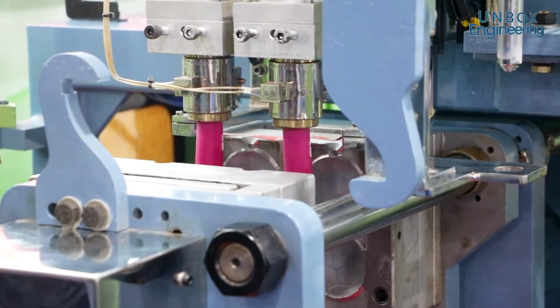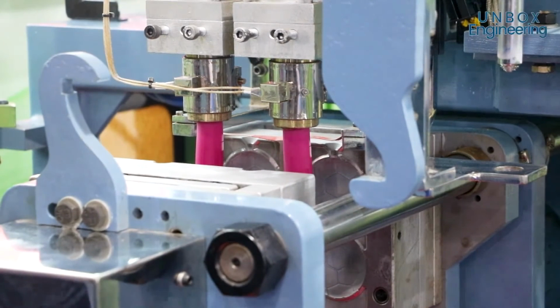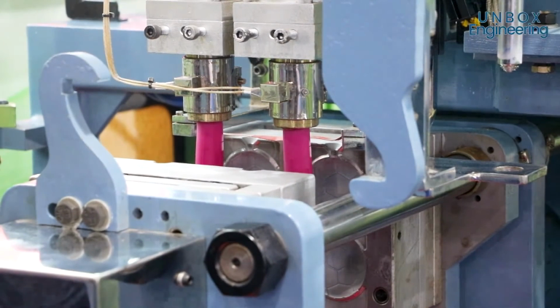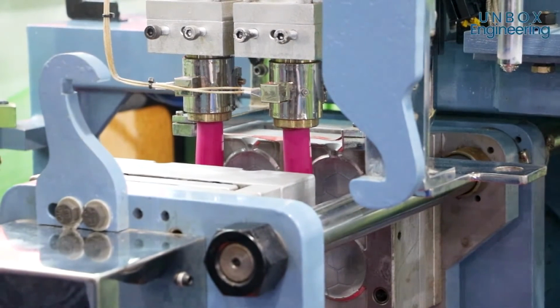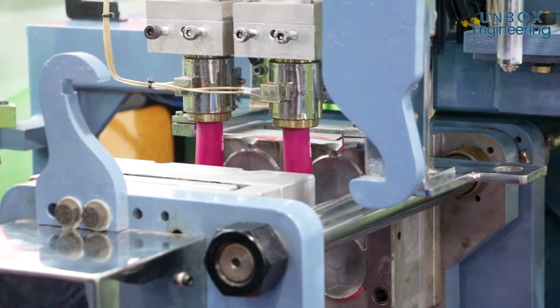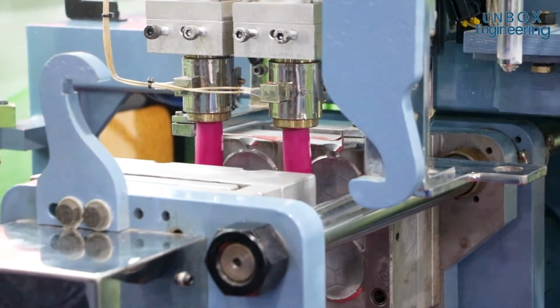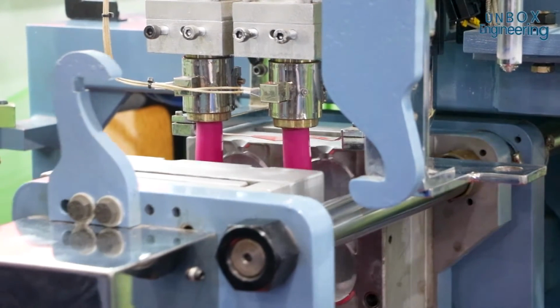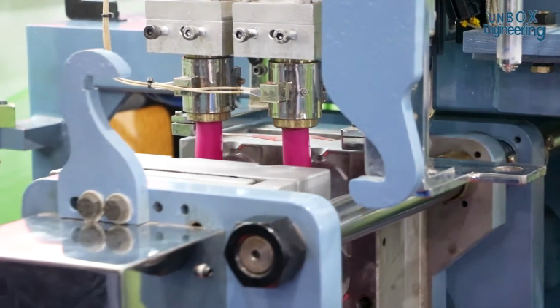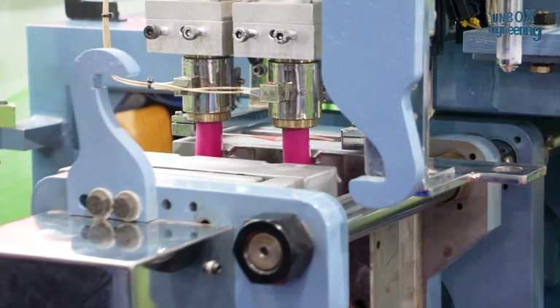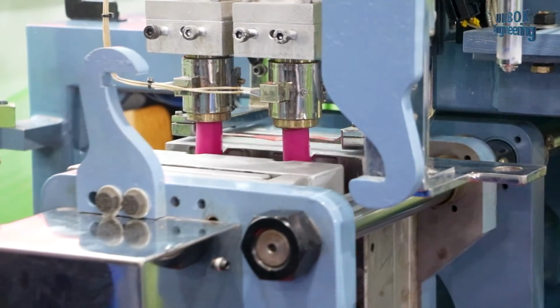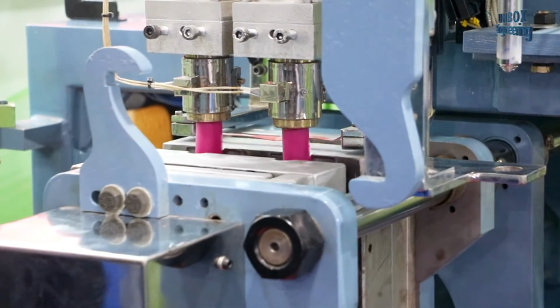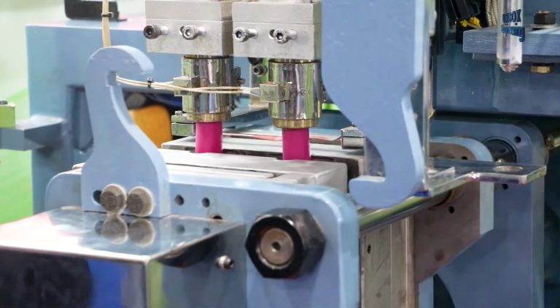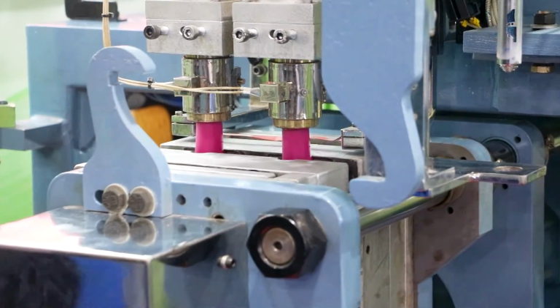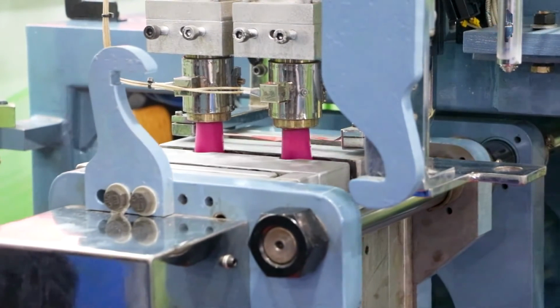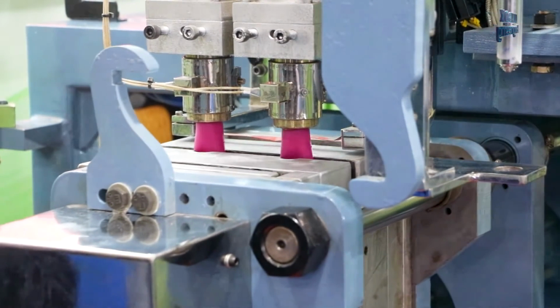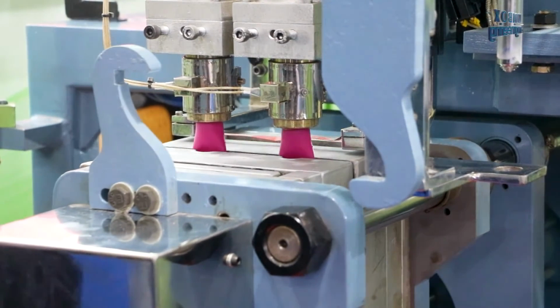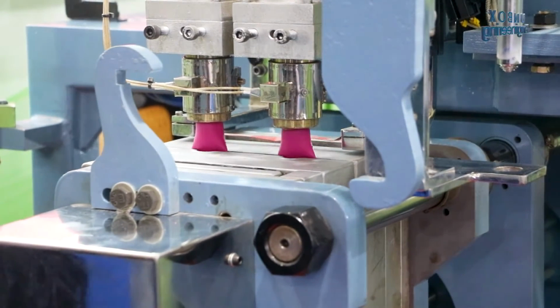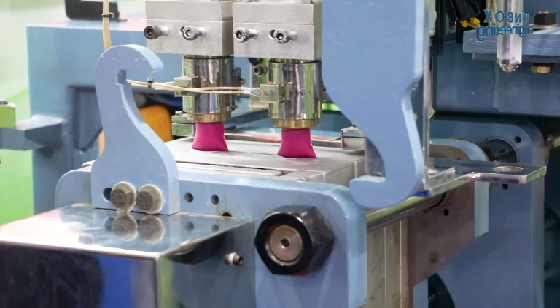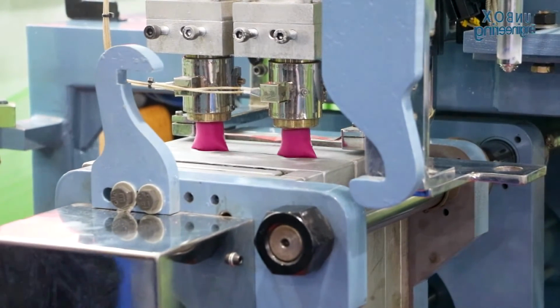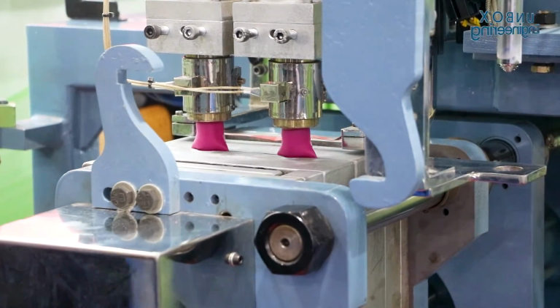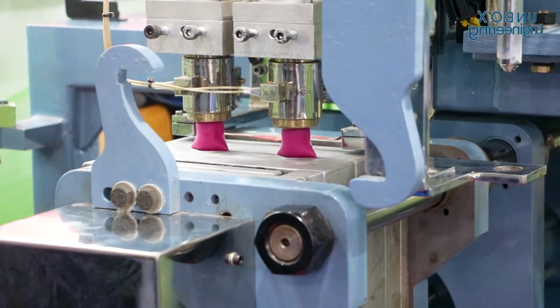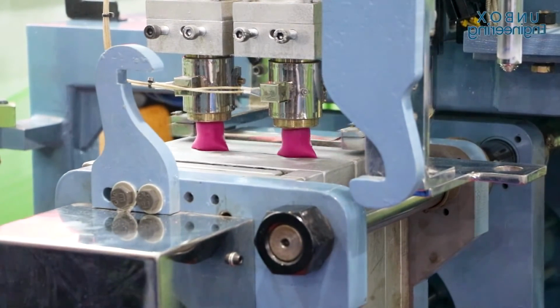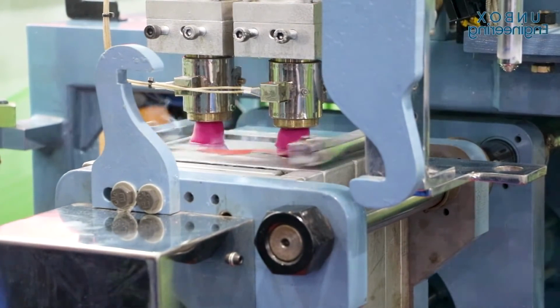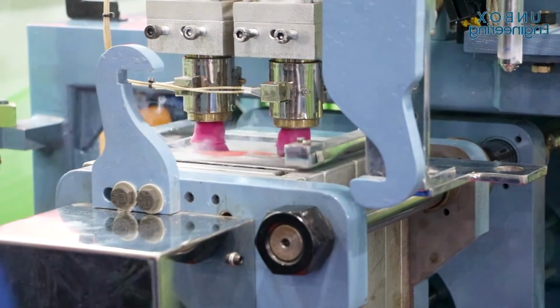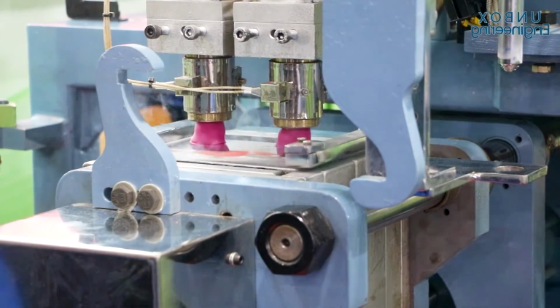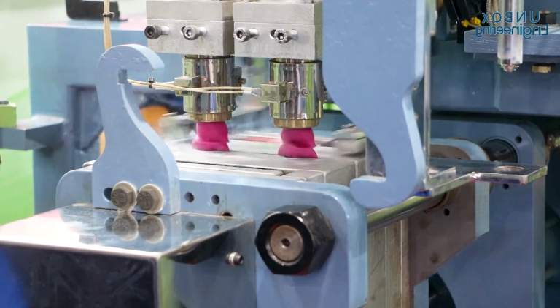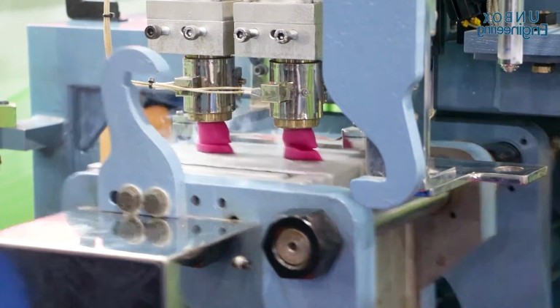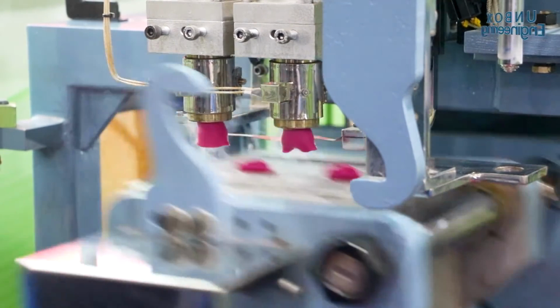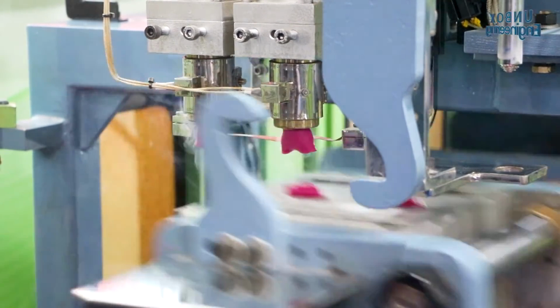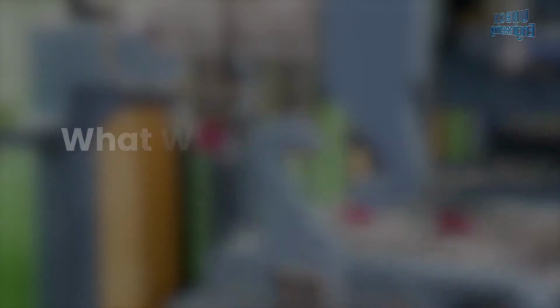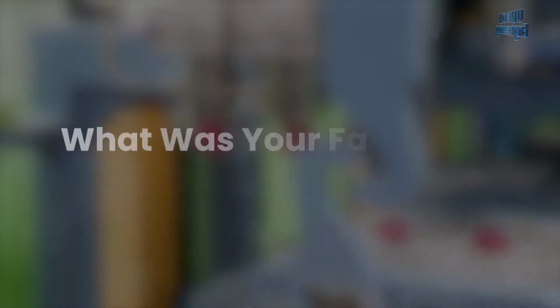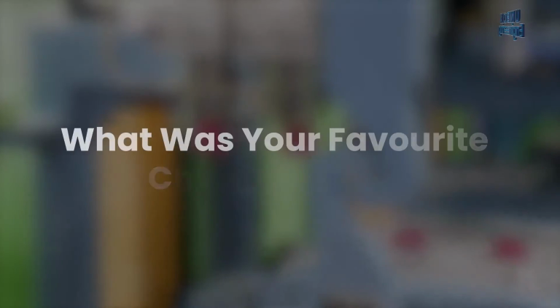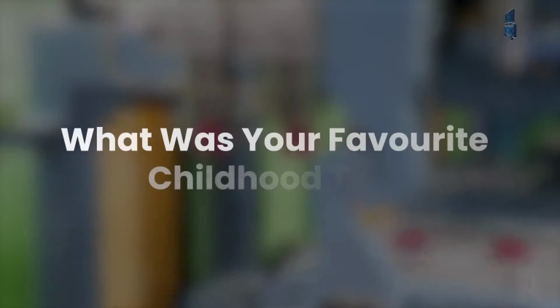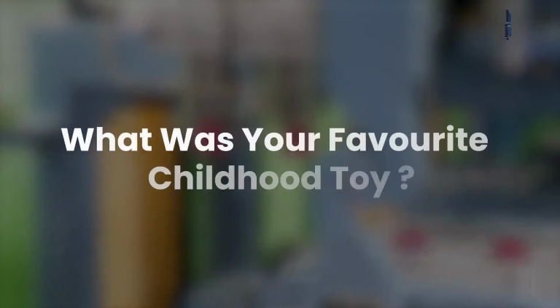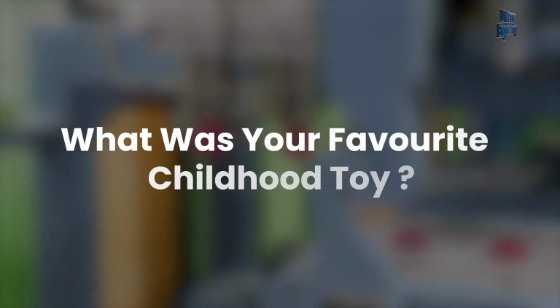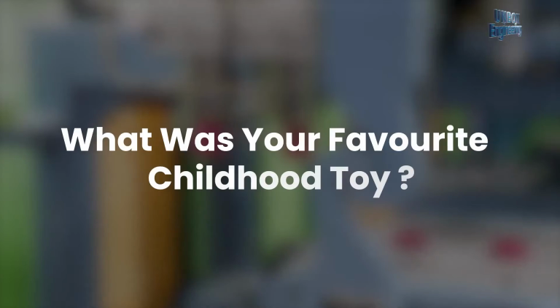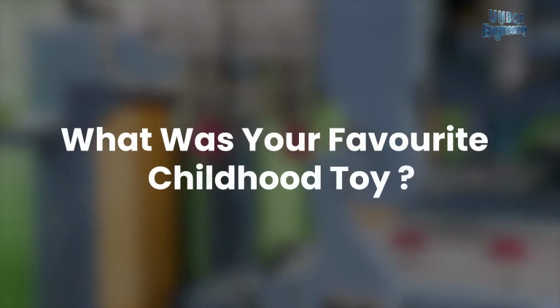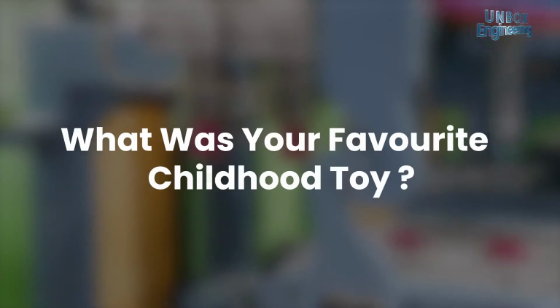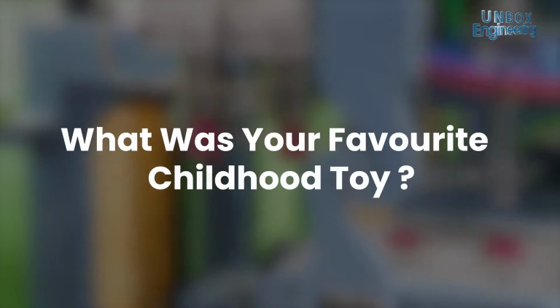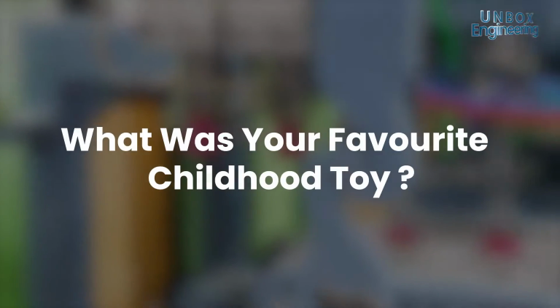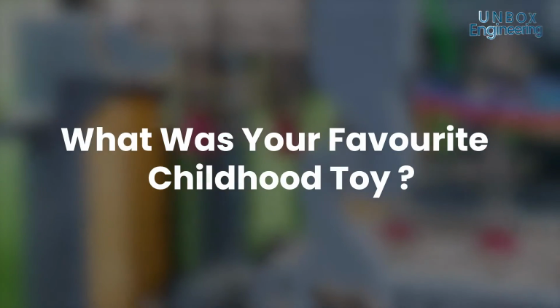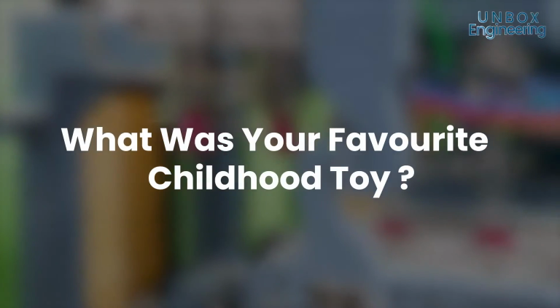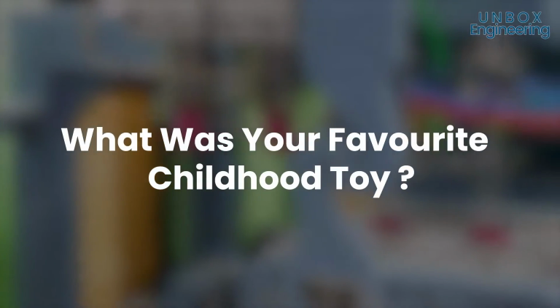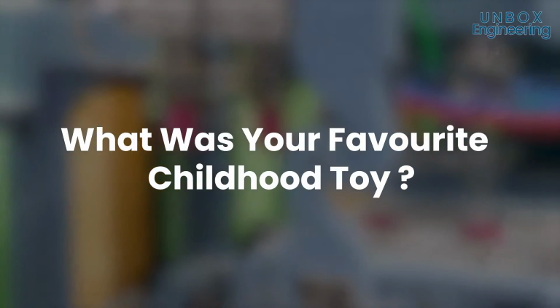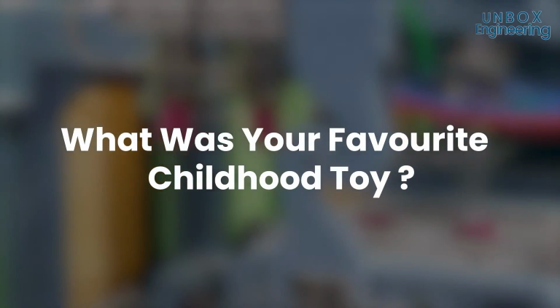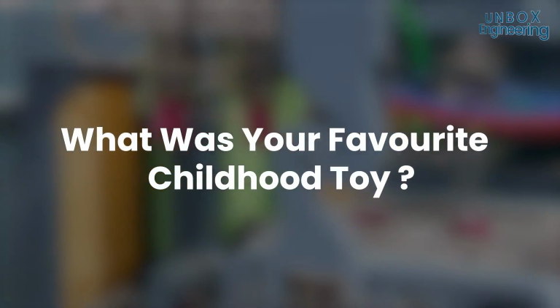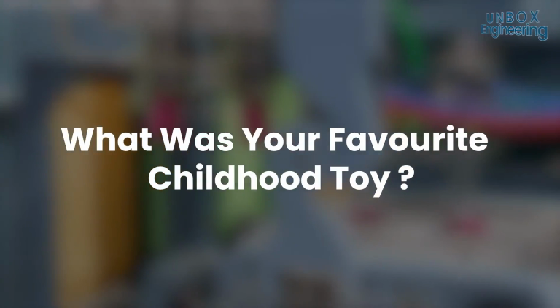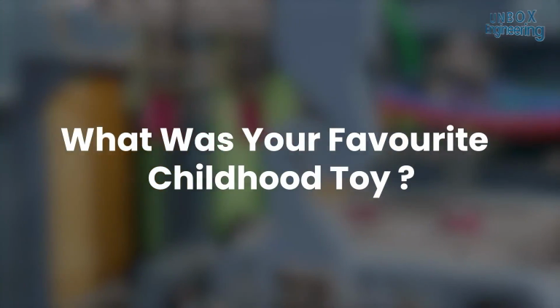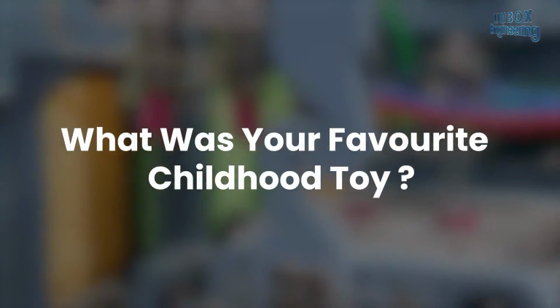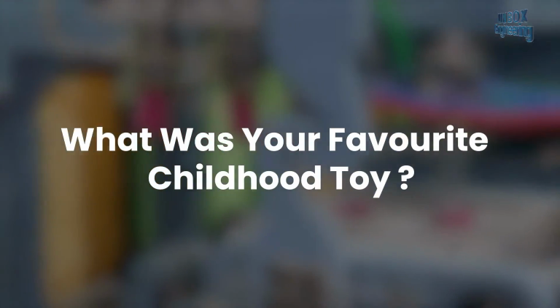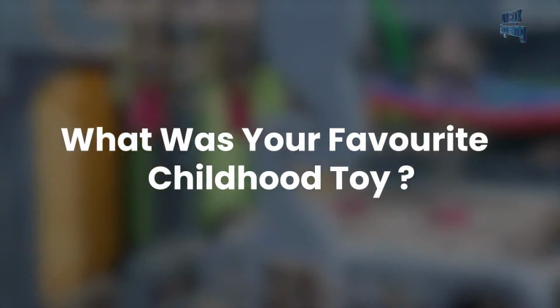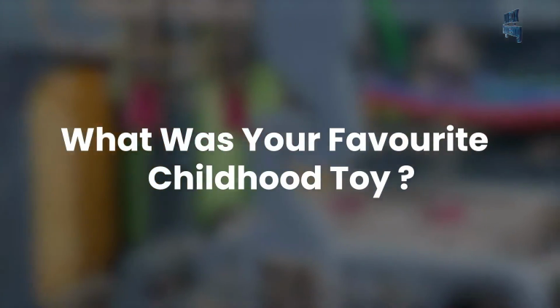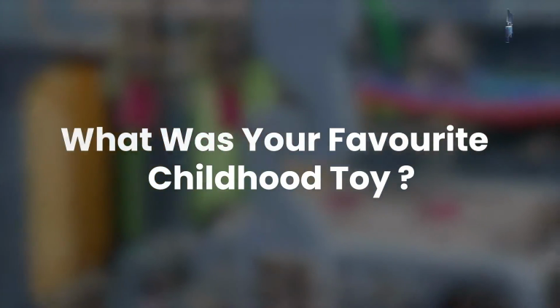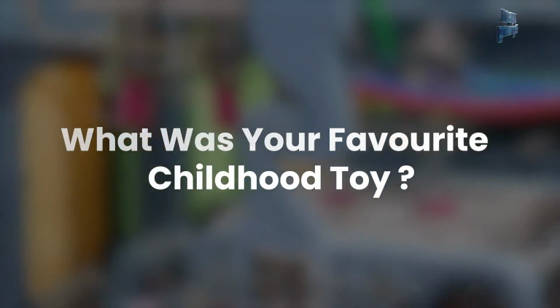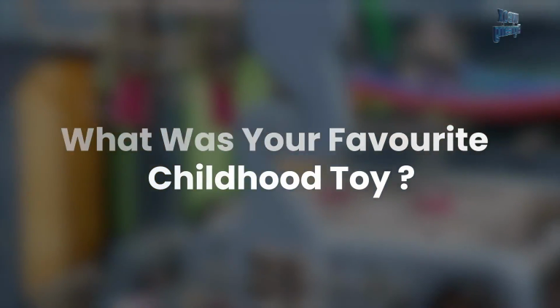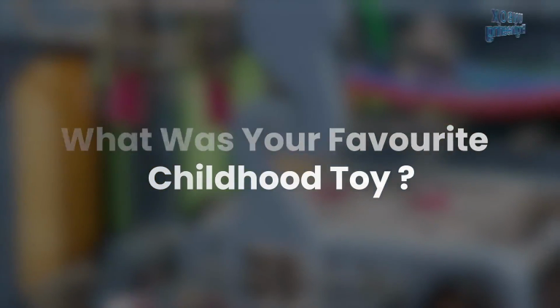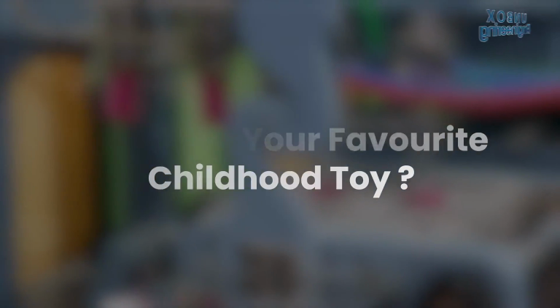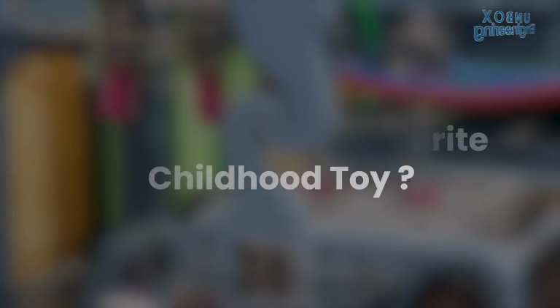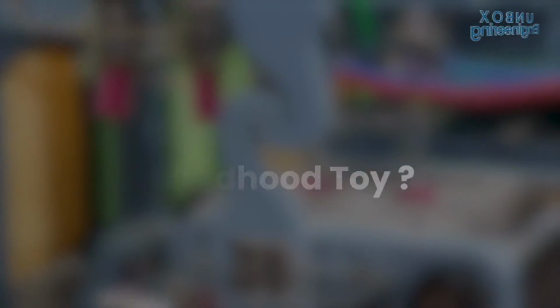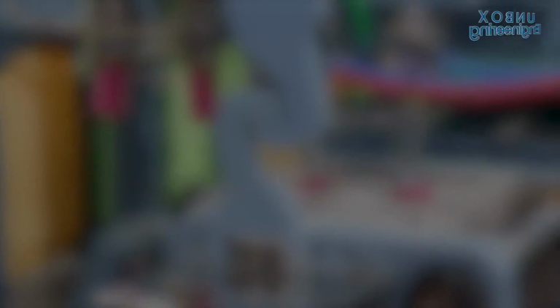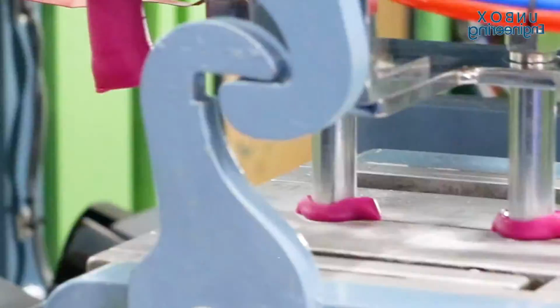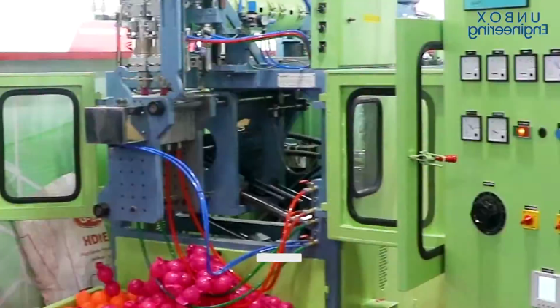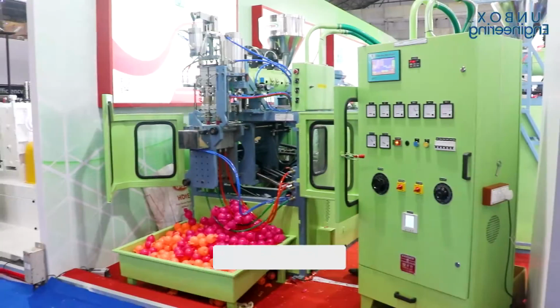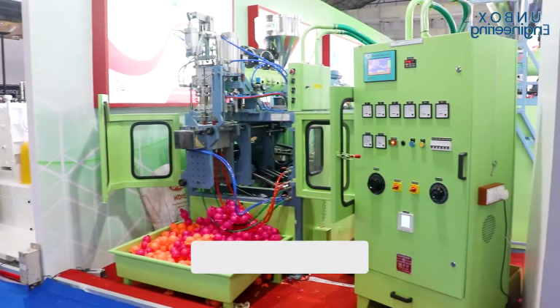I hope you enjoyed our tour of the toy making factory. What was your favorite childhood toy? Comment below.